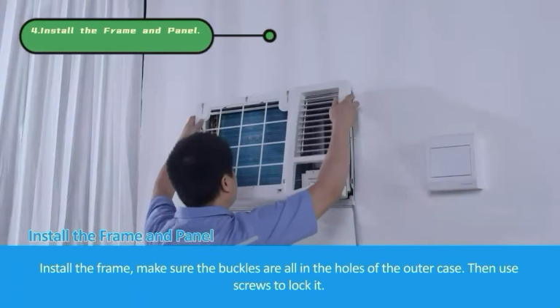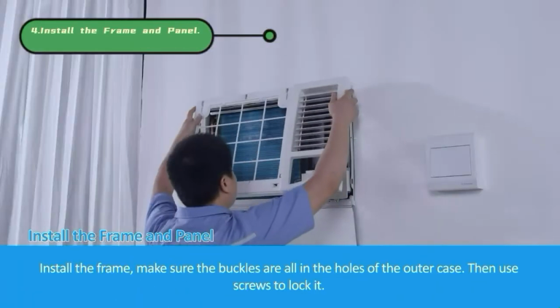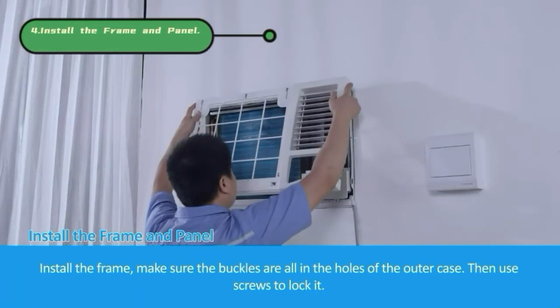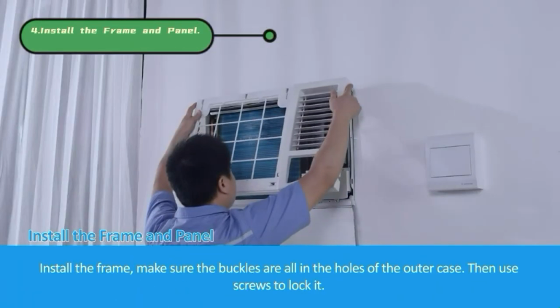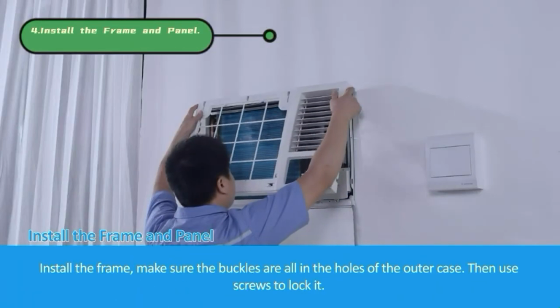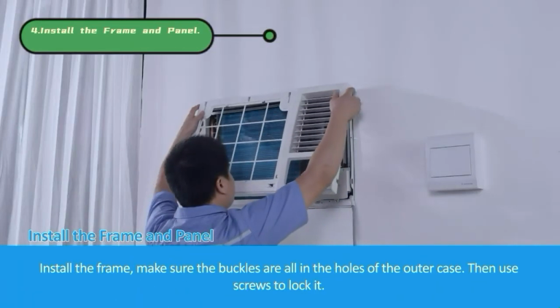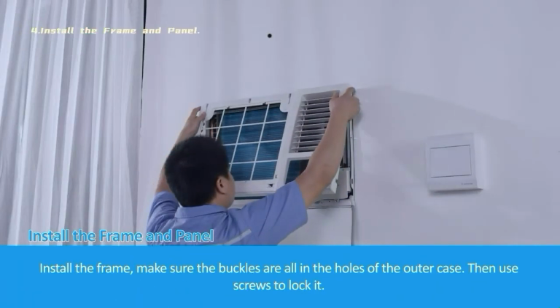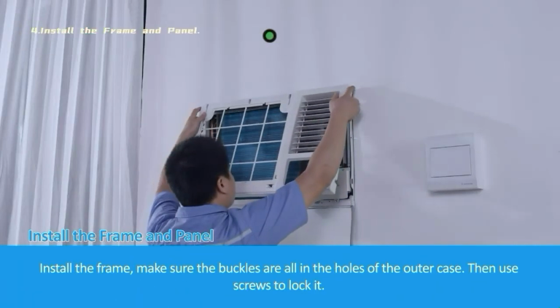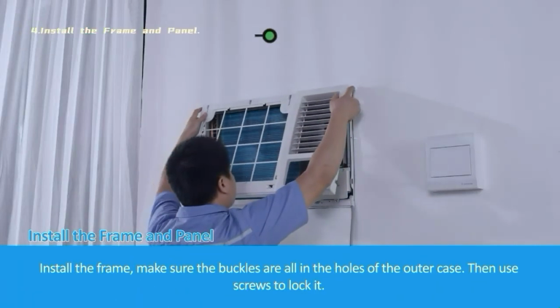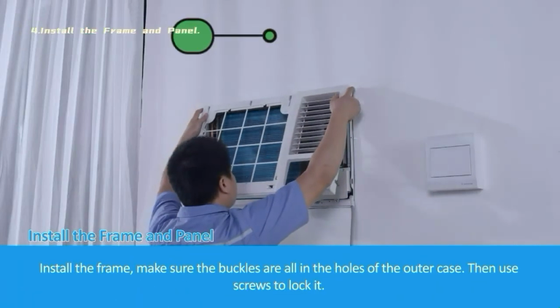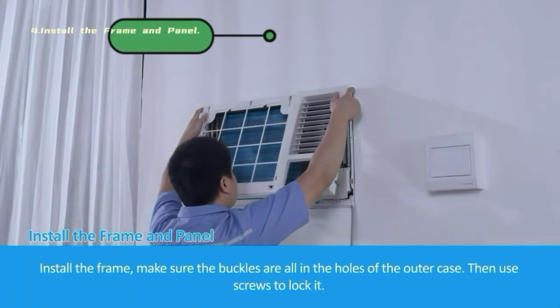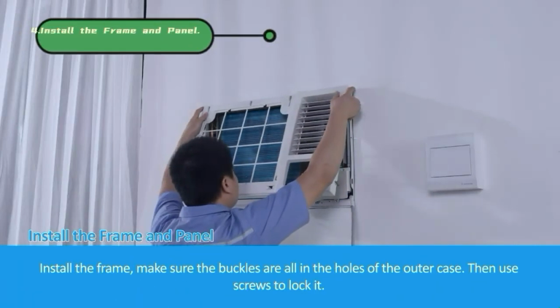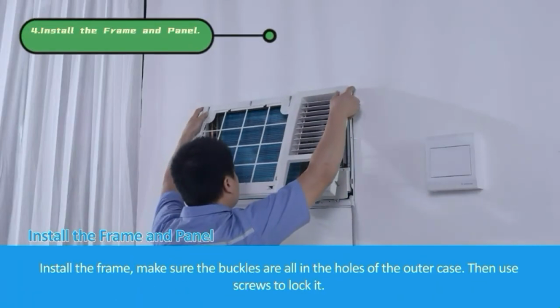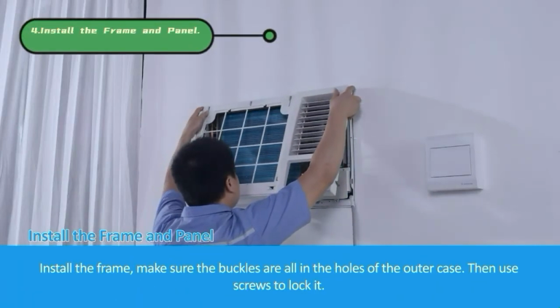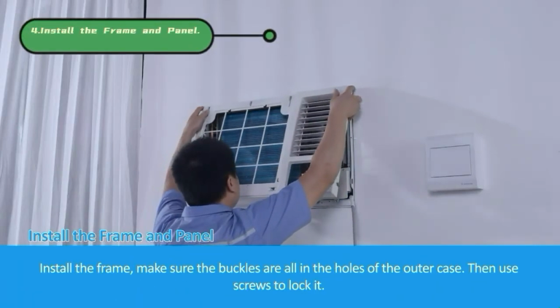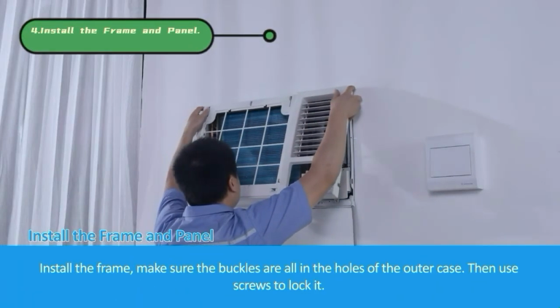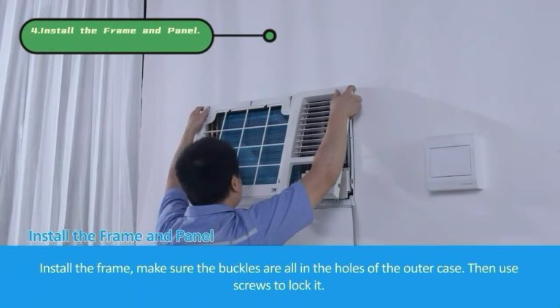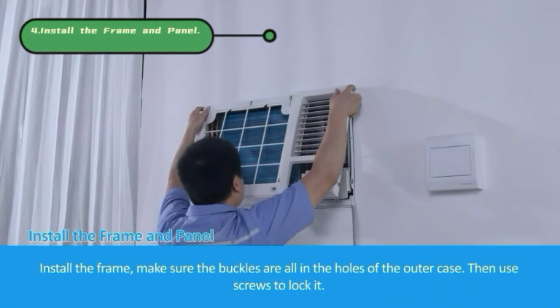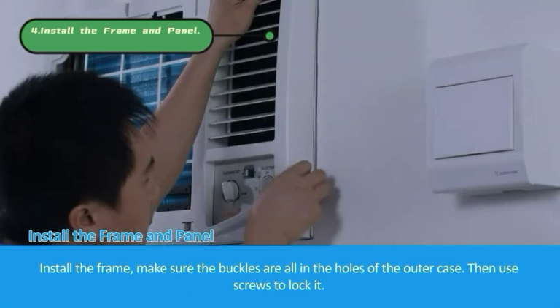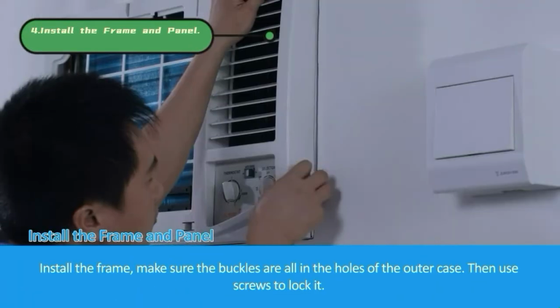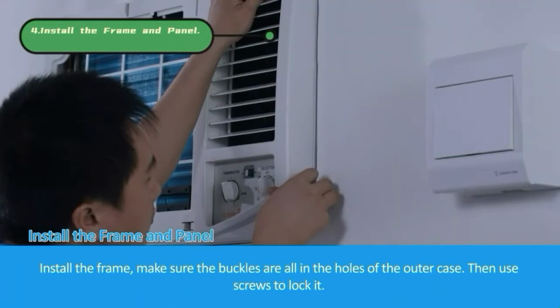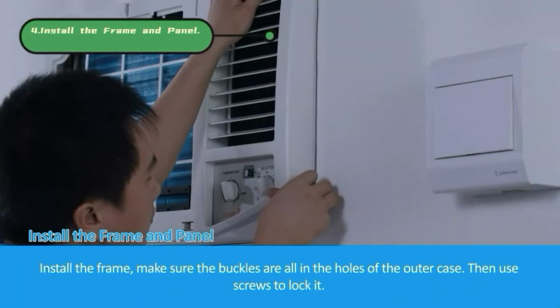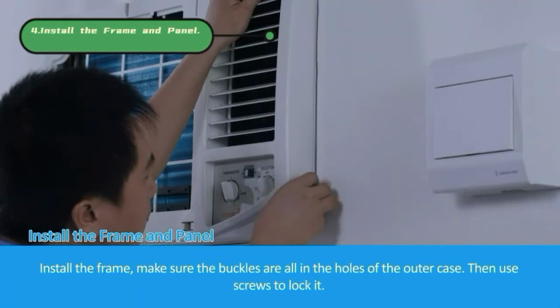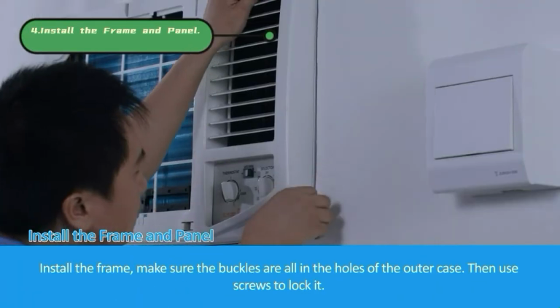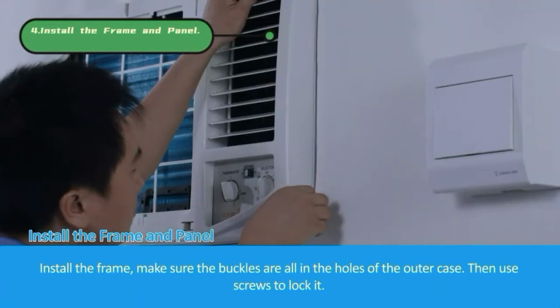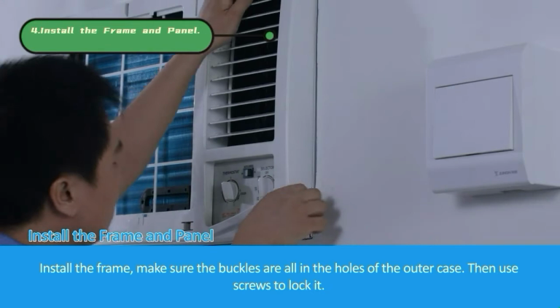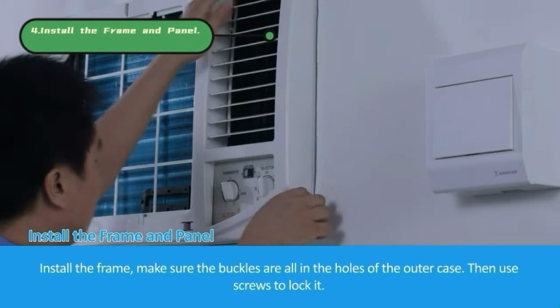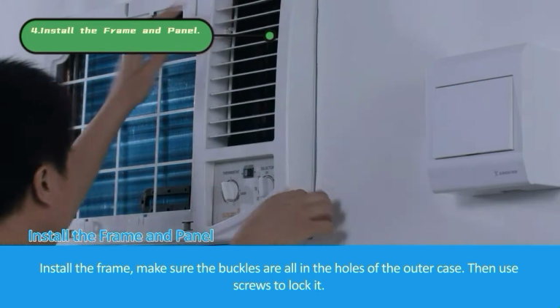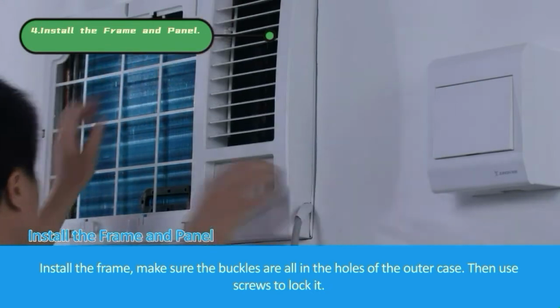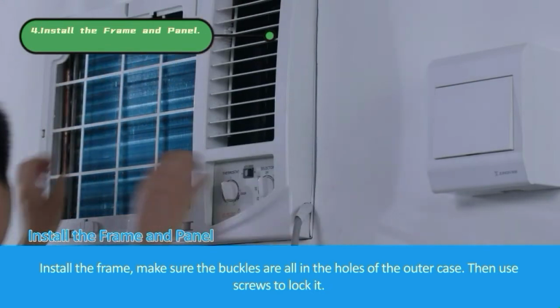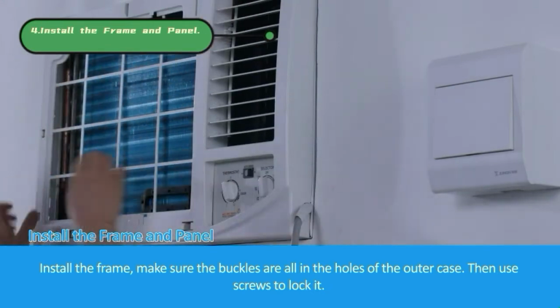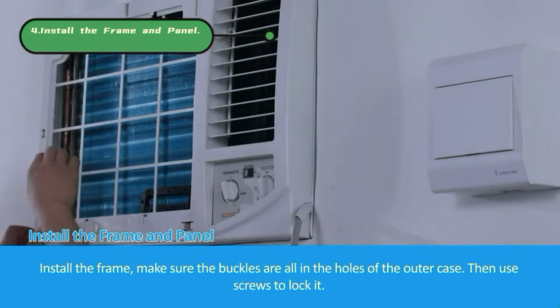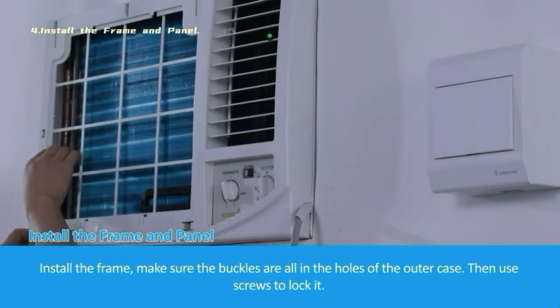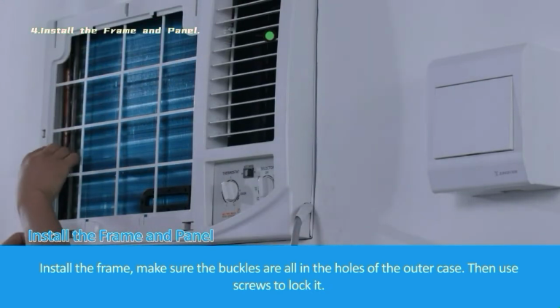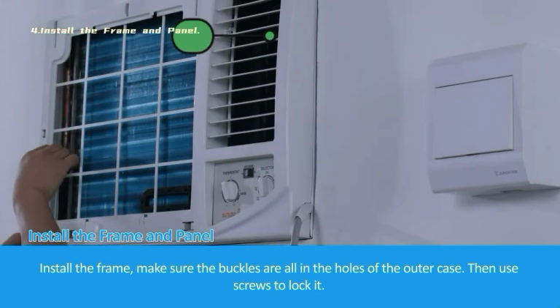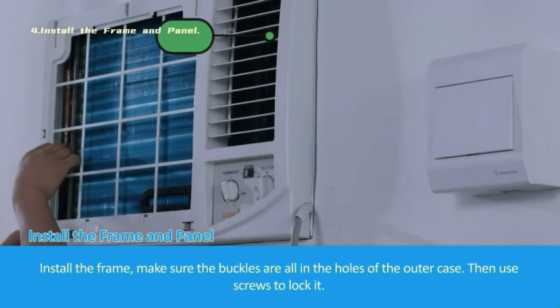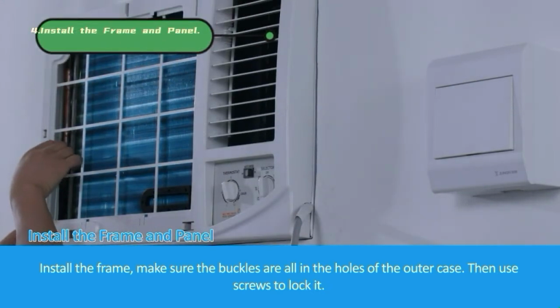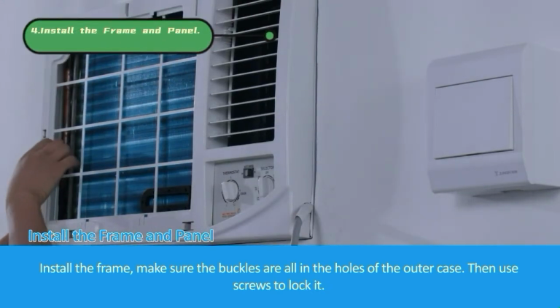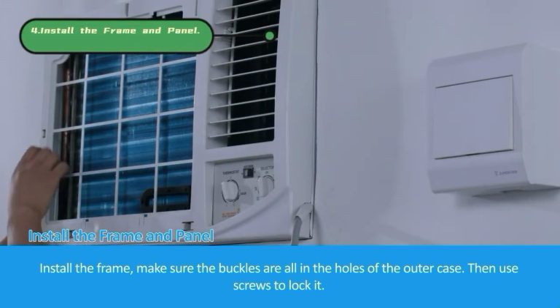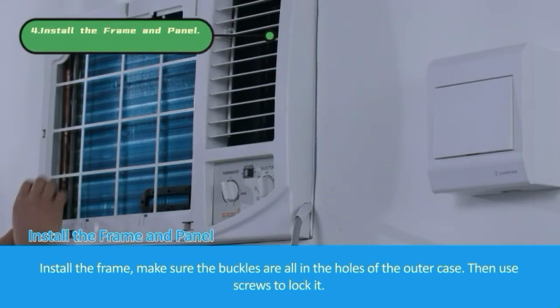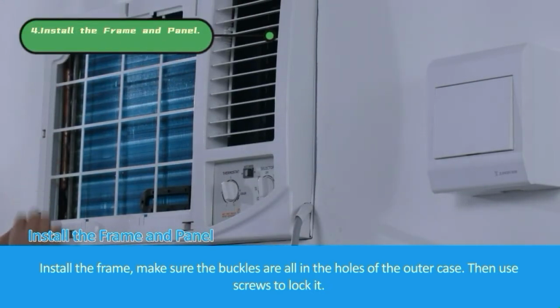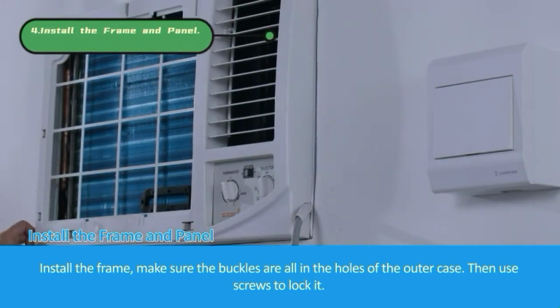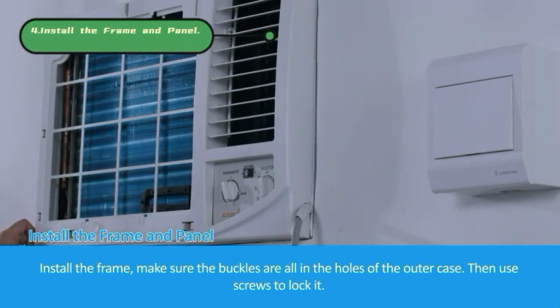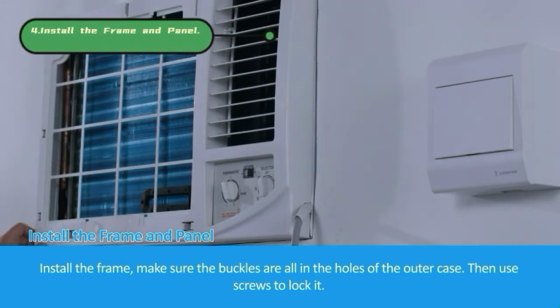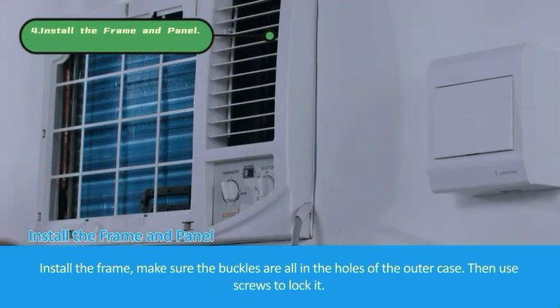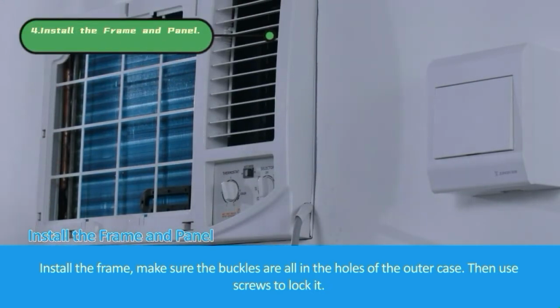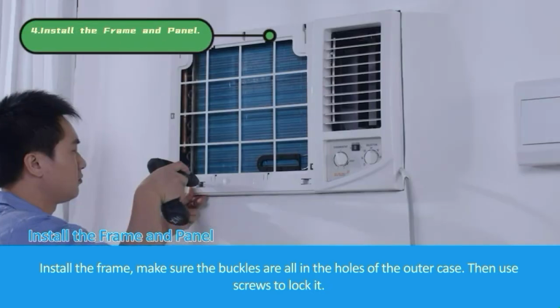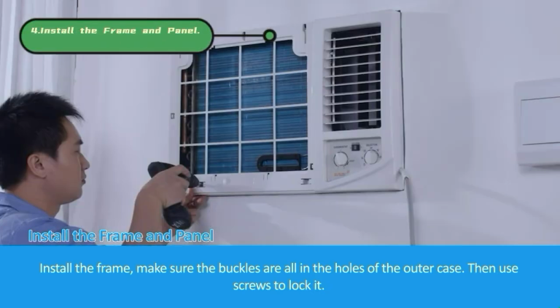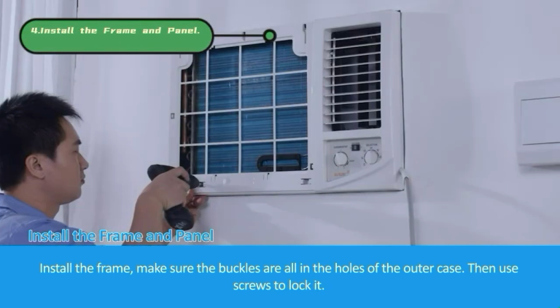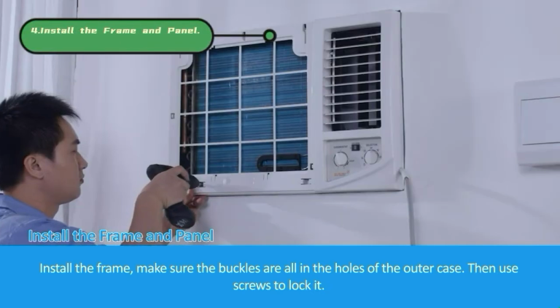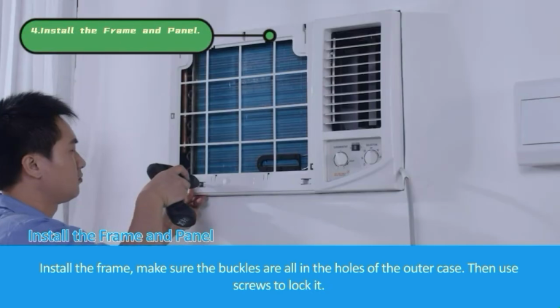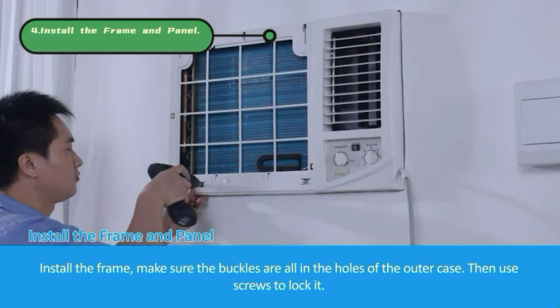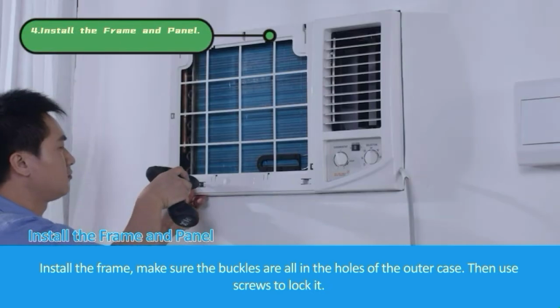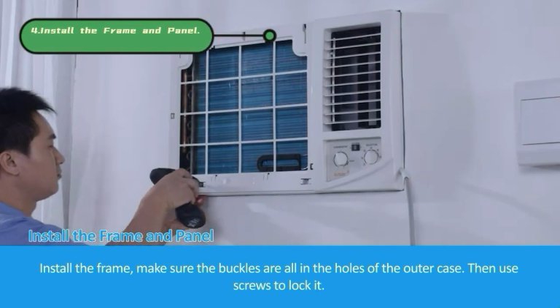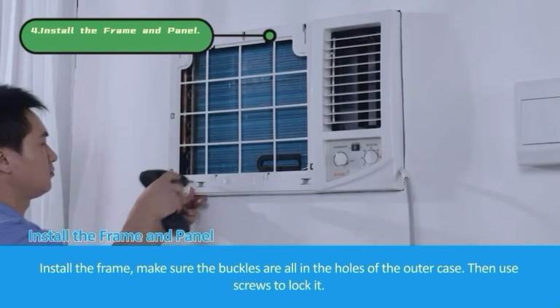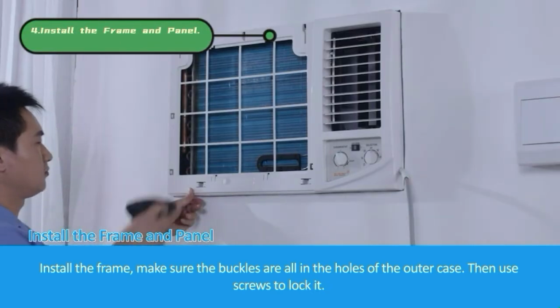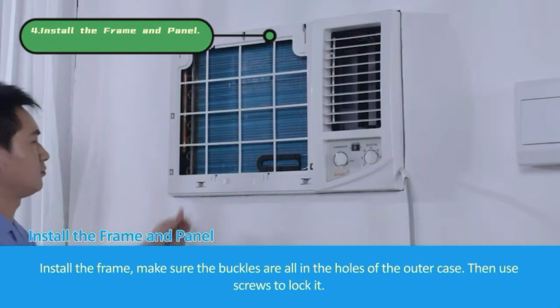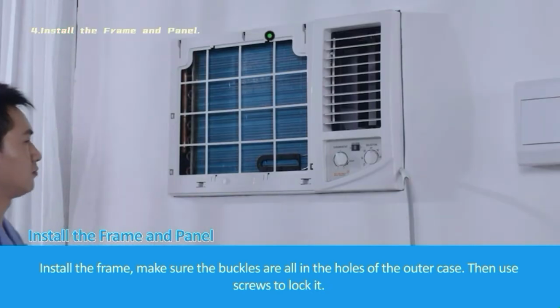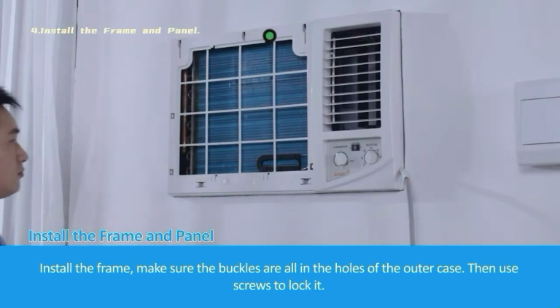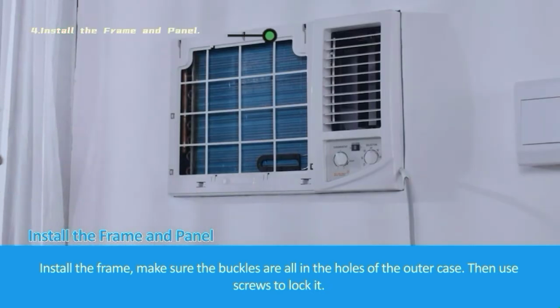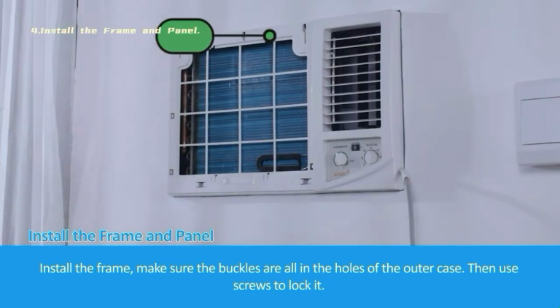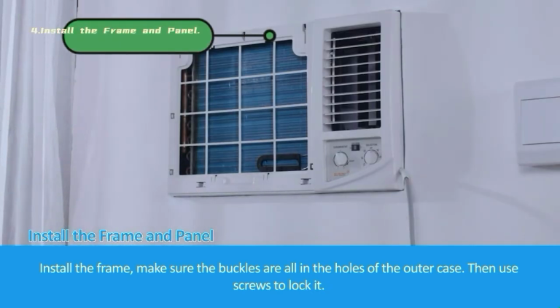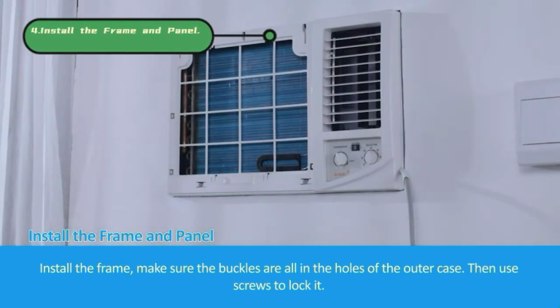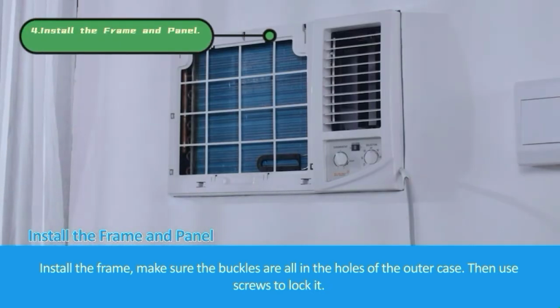Install the frame. Make sure the buckles are all in the holes of the outer case. Then use screws to lock it.